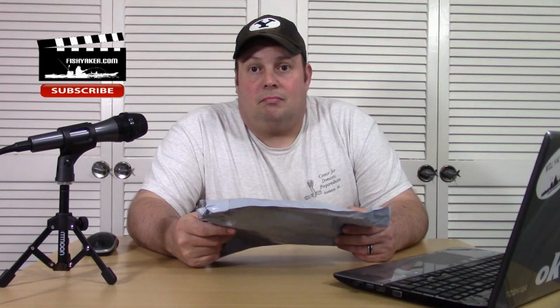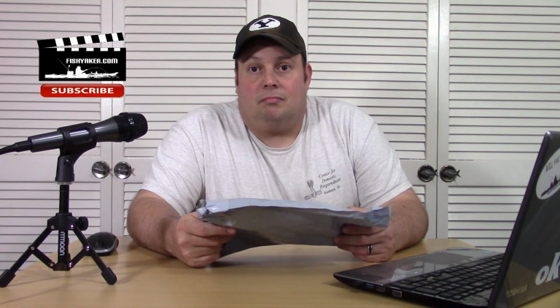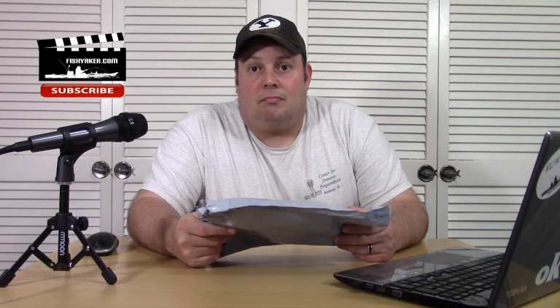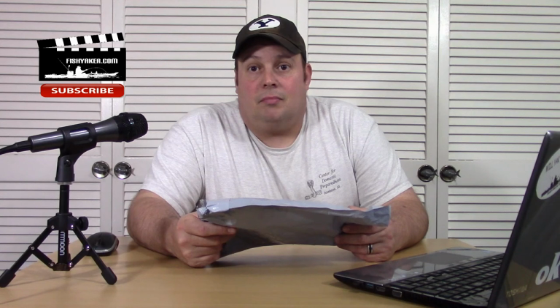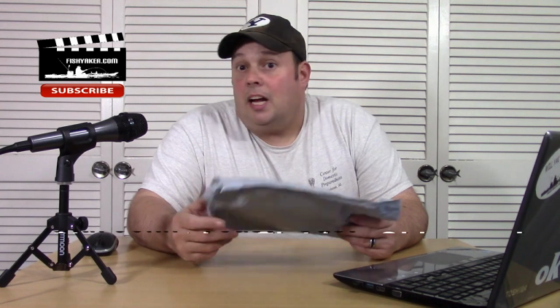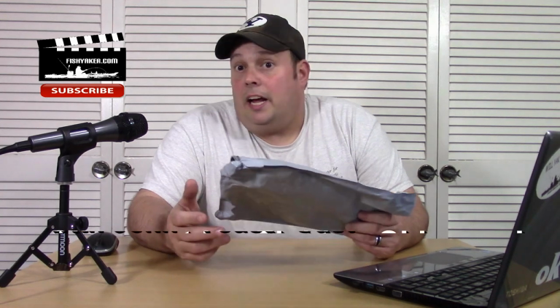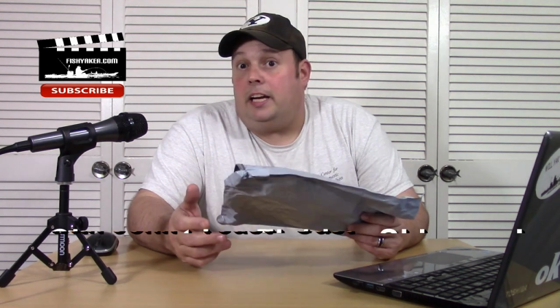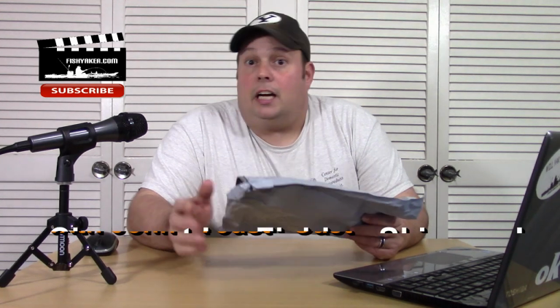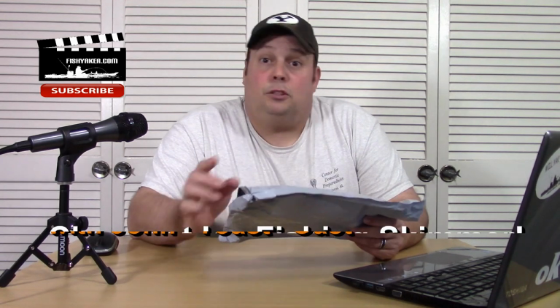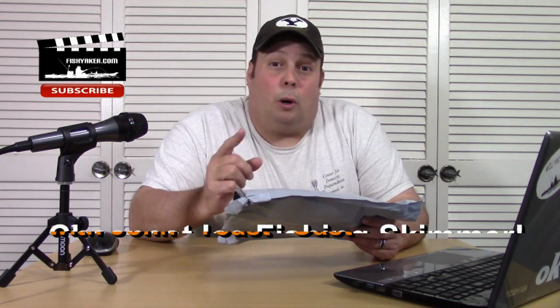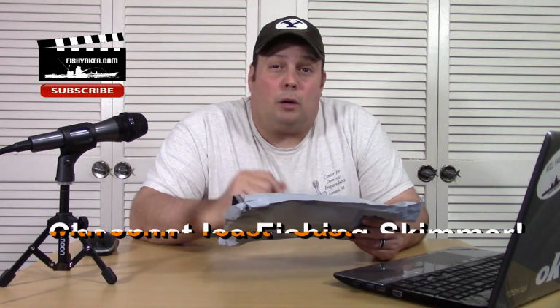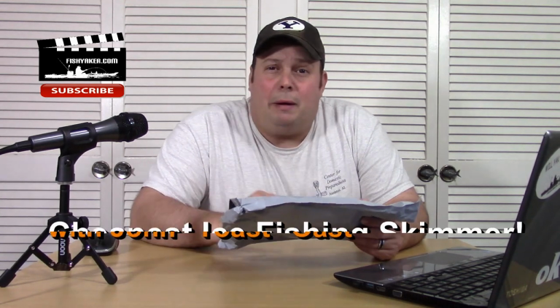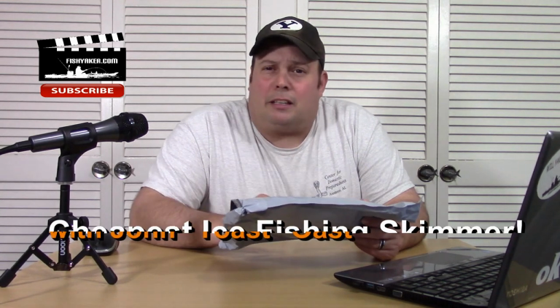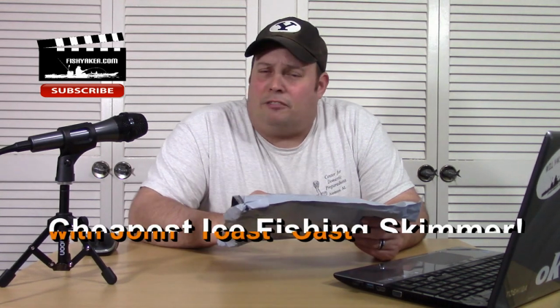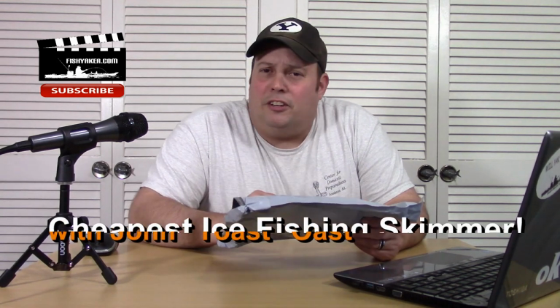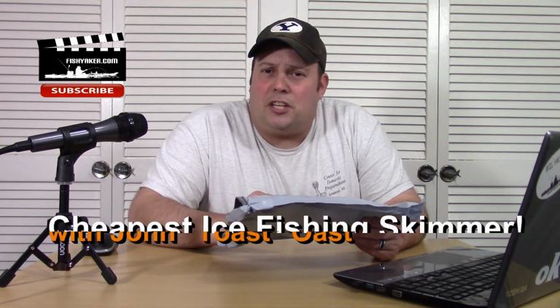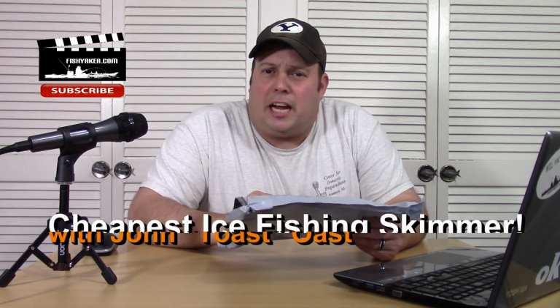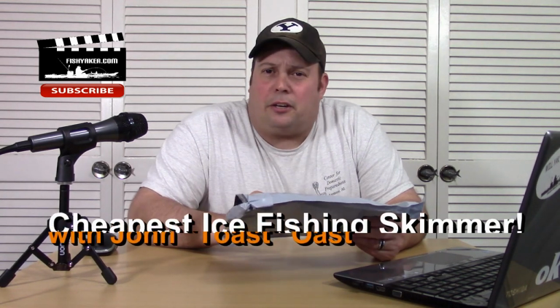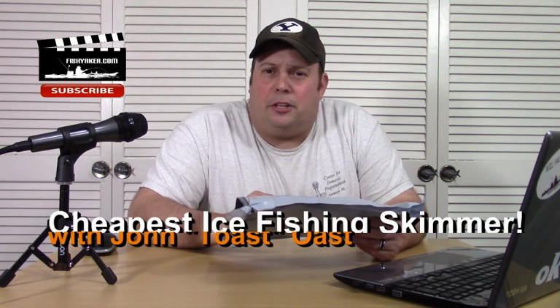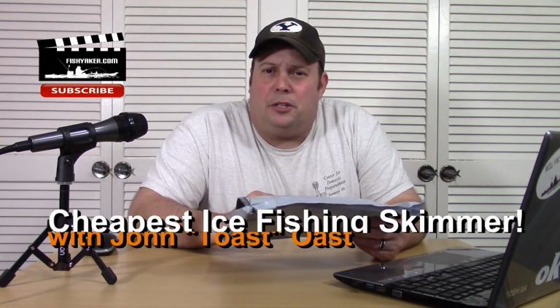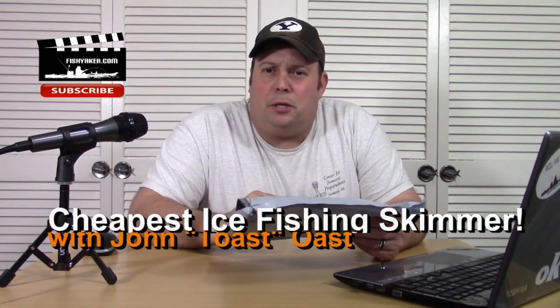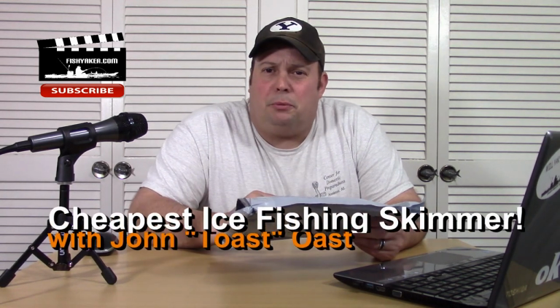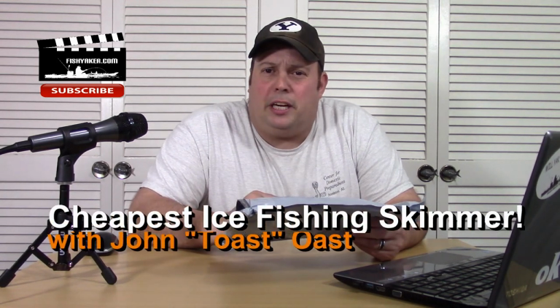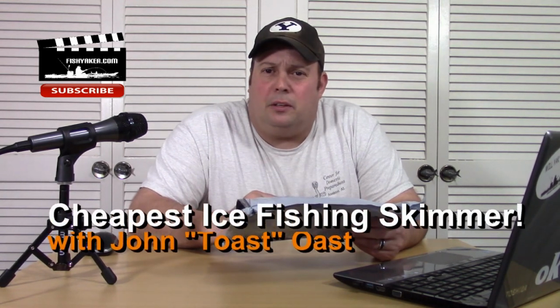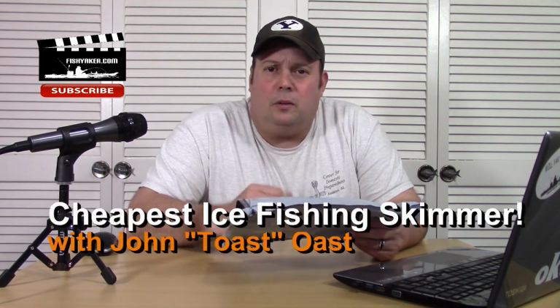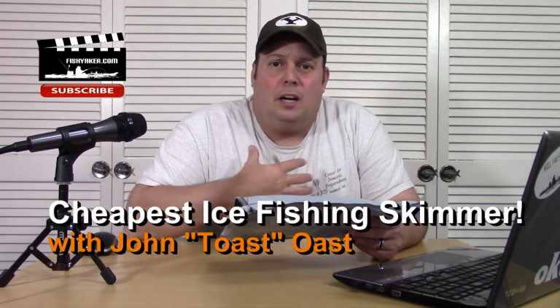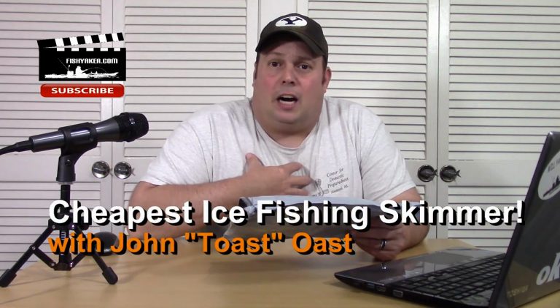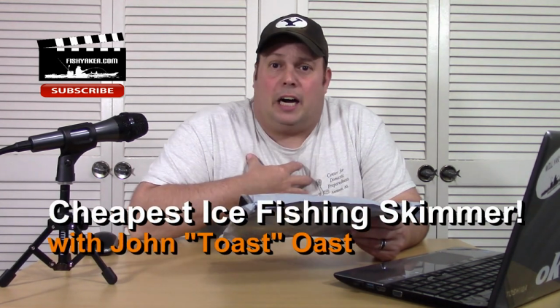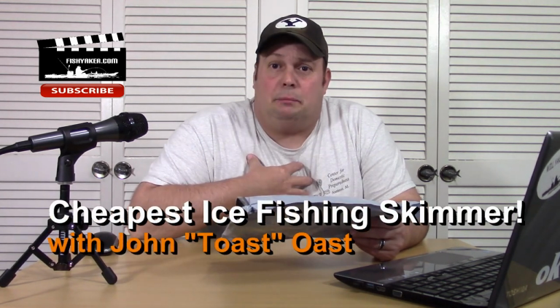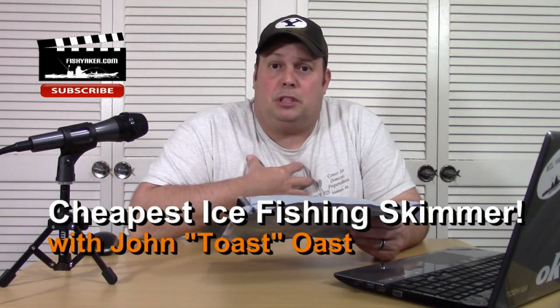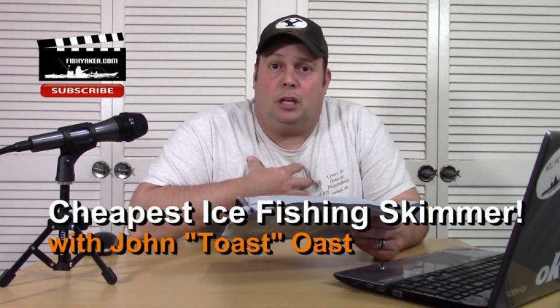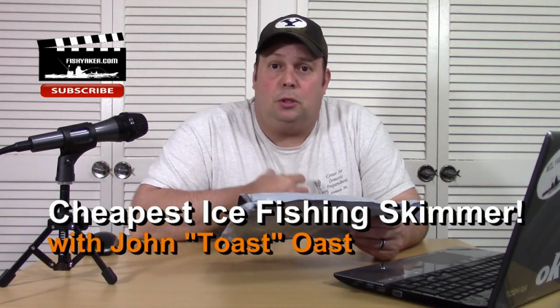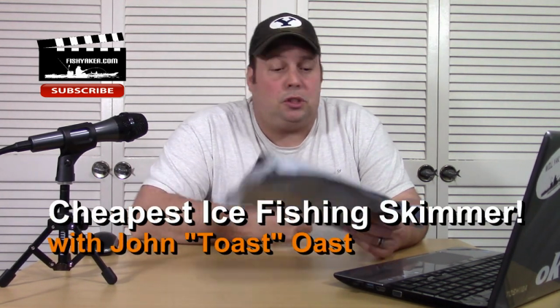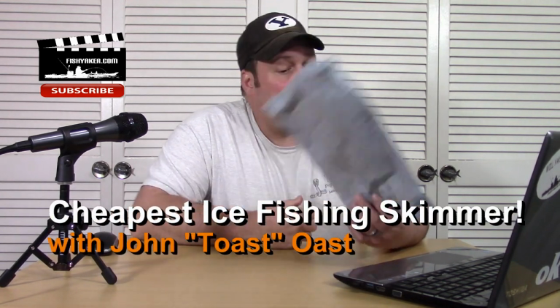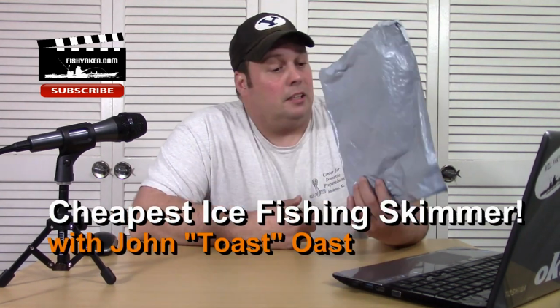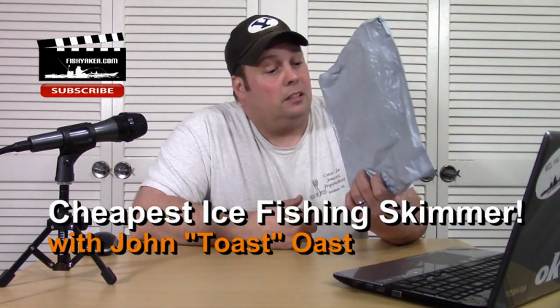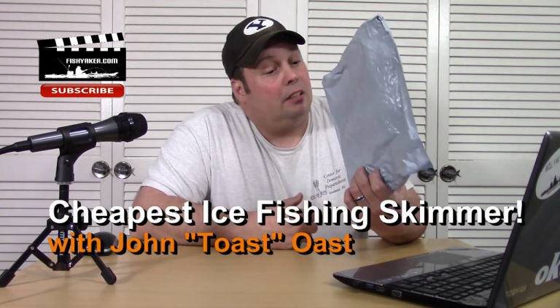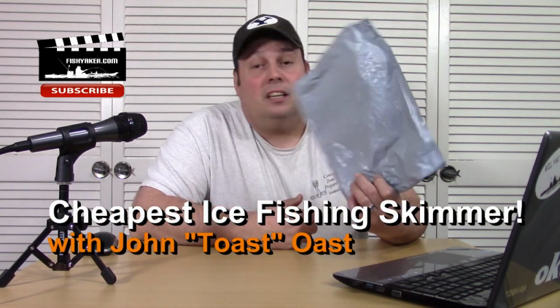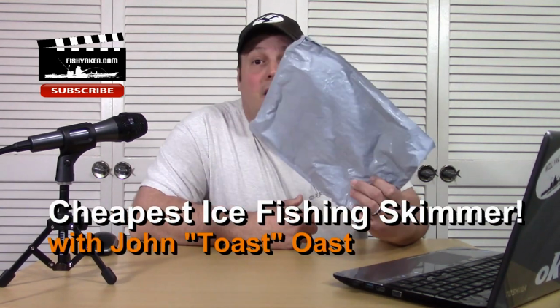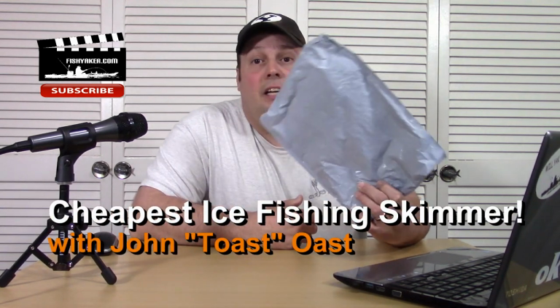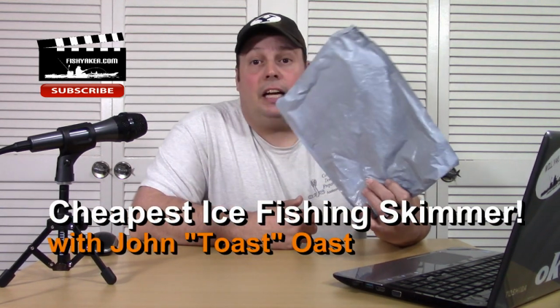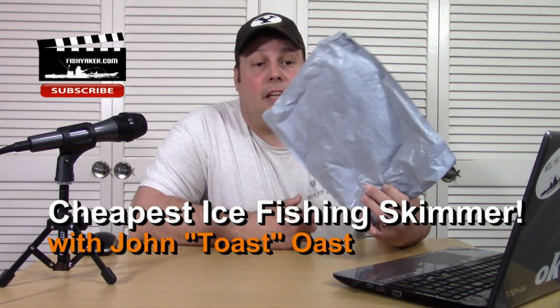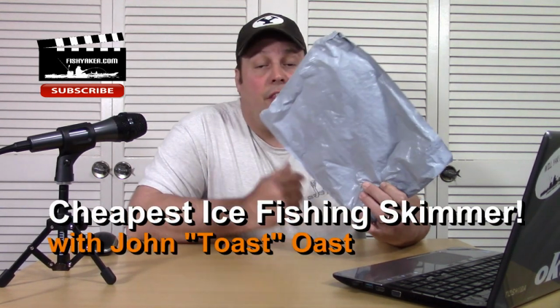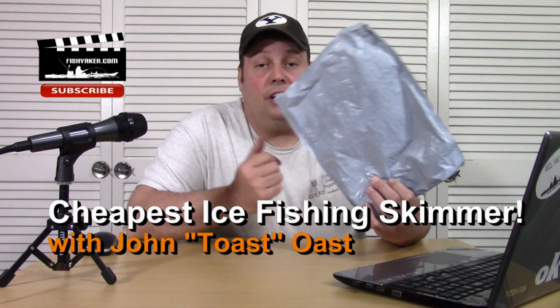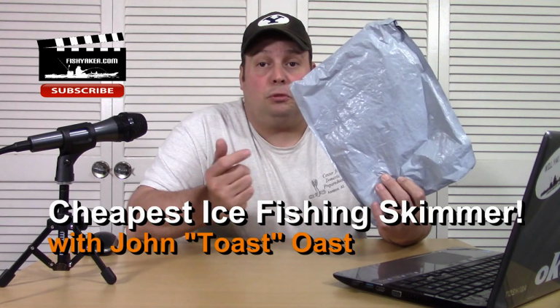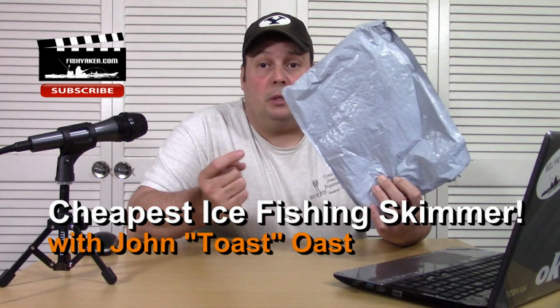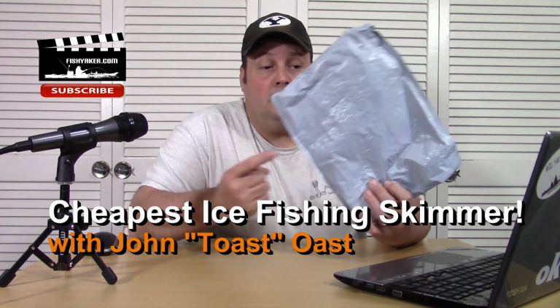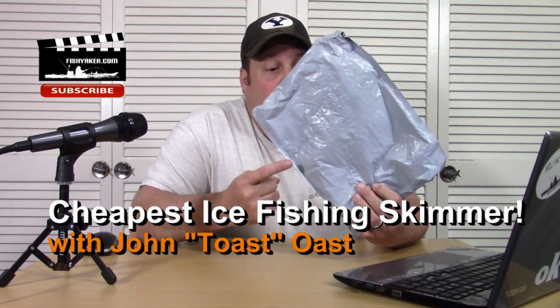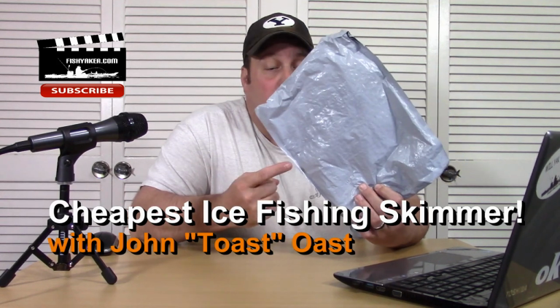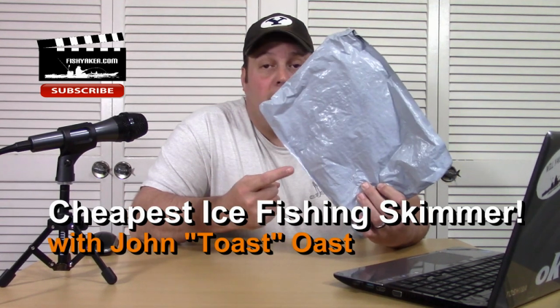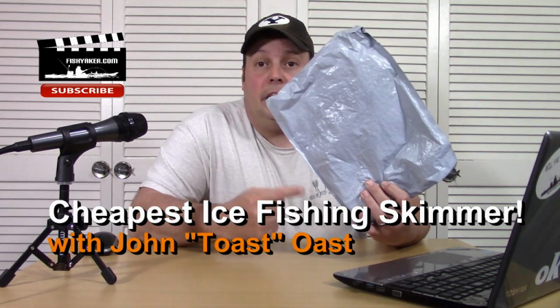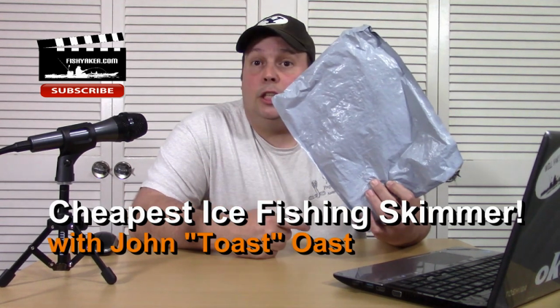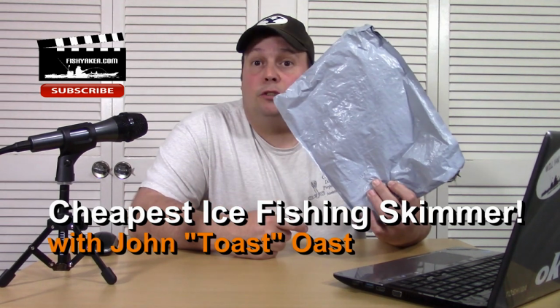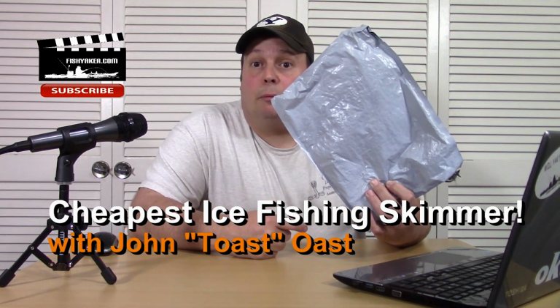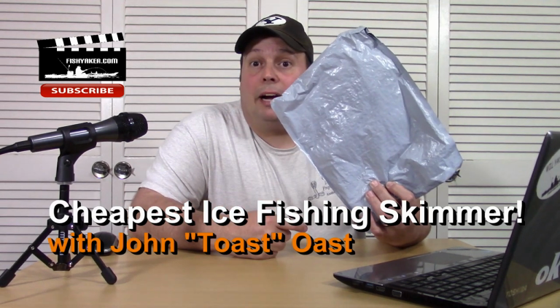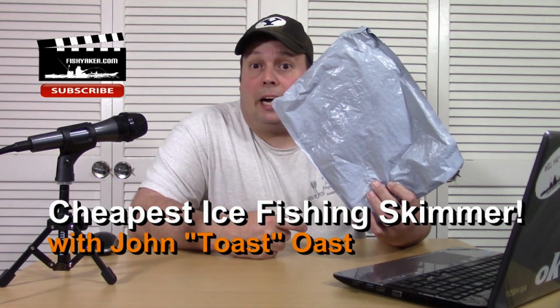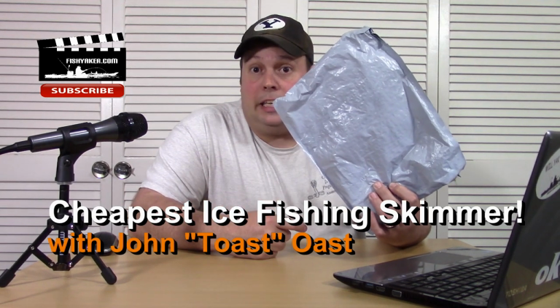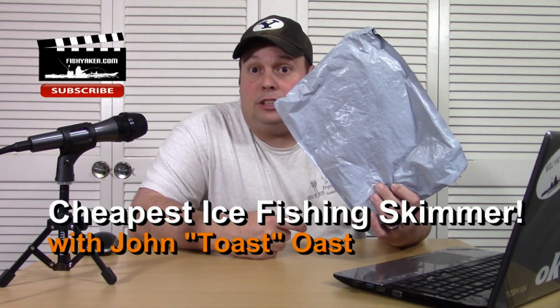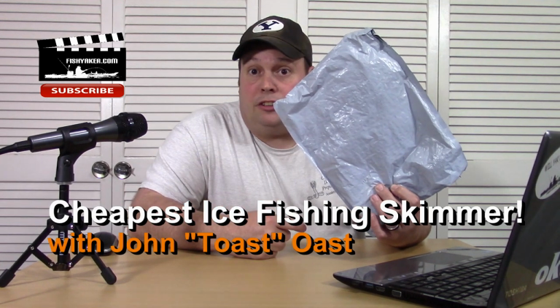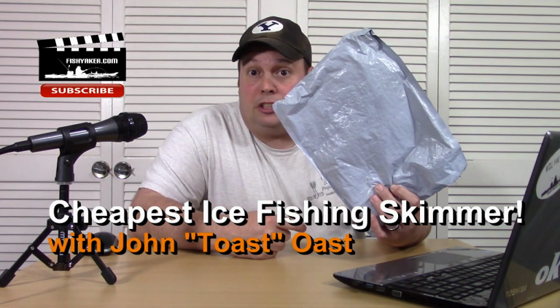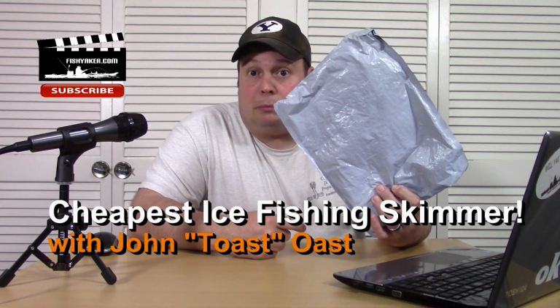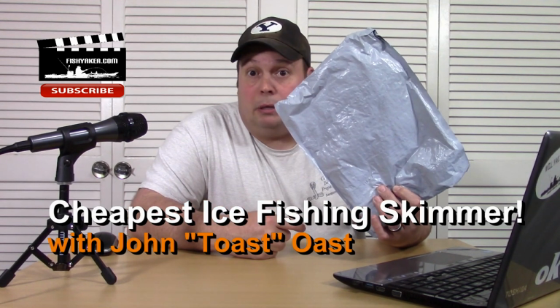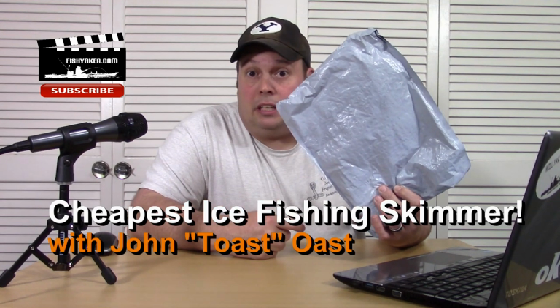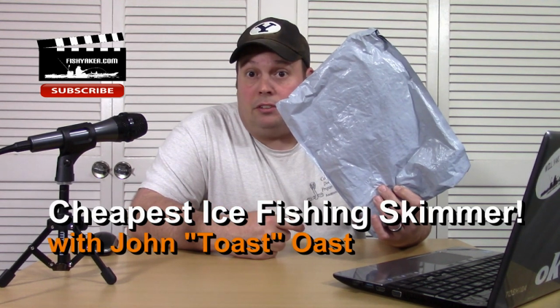Hey guys, welcome back to the Fish Yacker YouTube channel. I'm Toast and this one is for my ice fishing buddies.